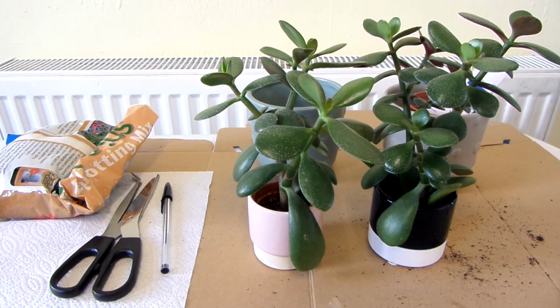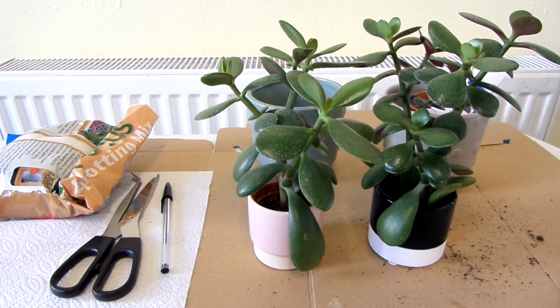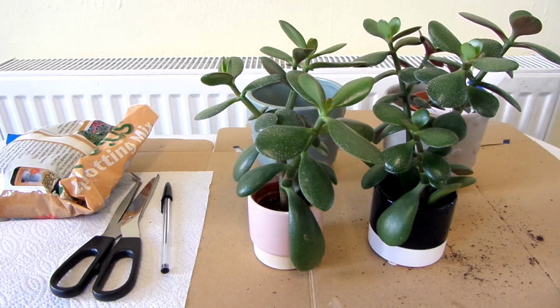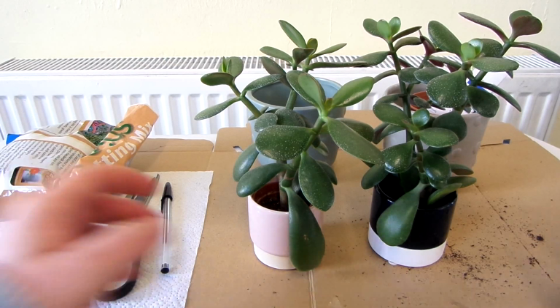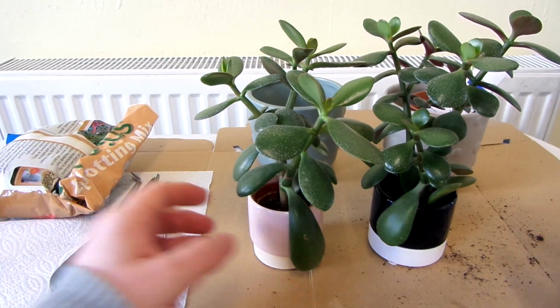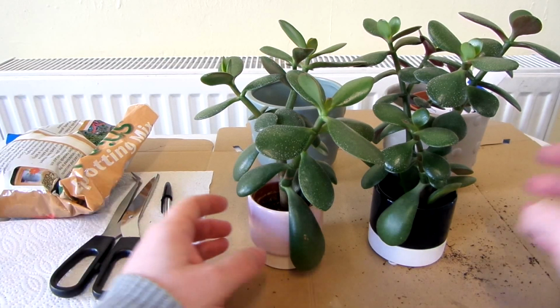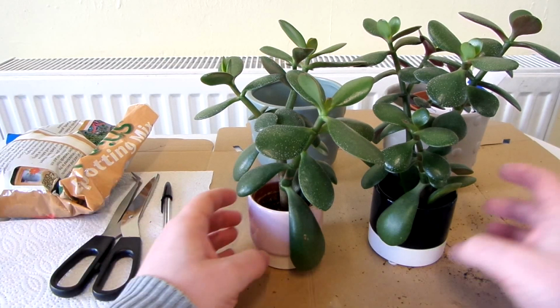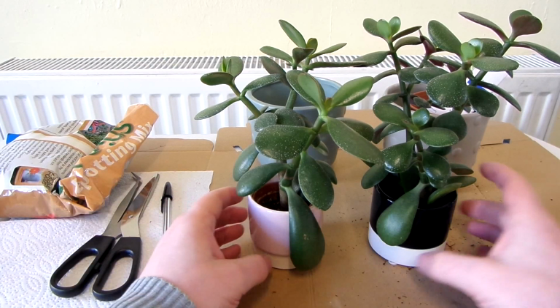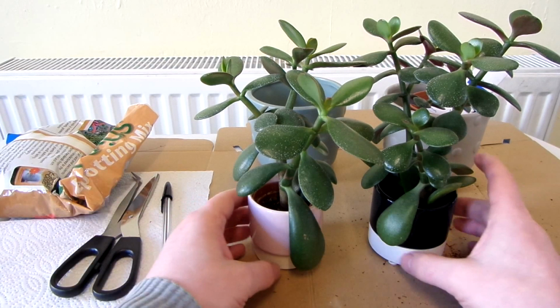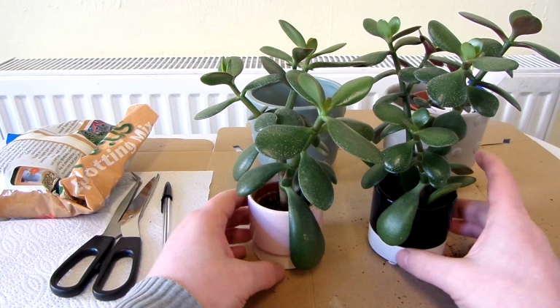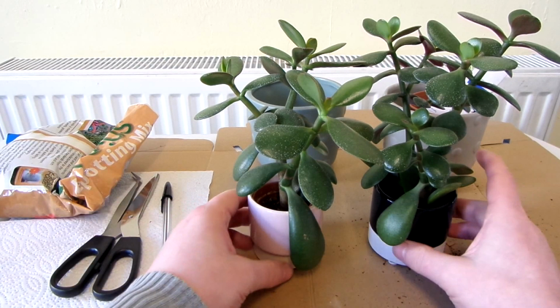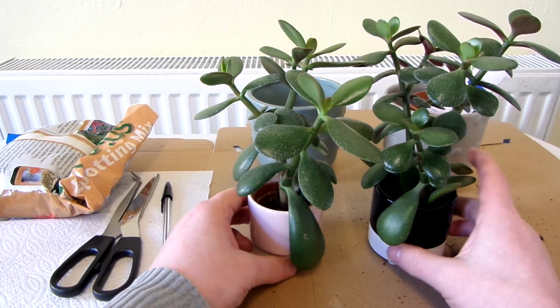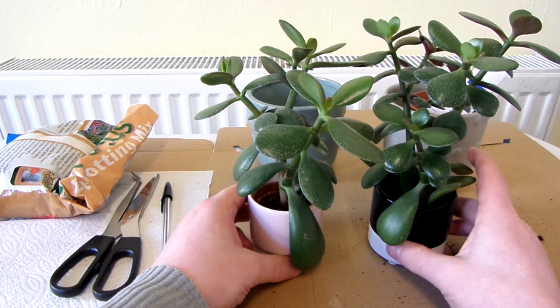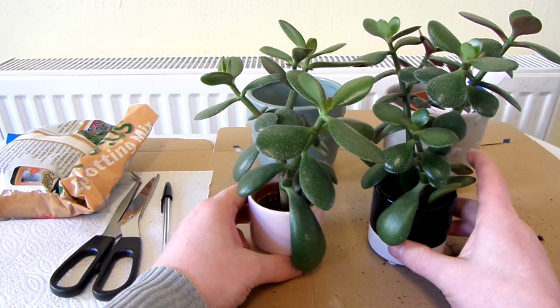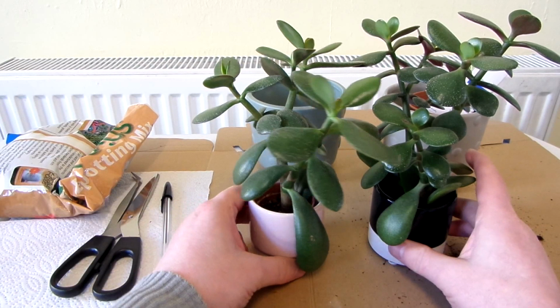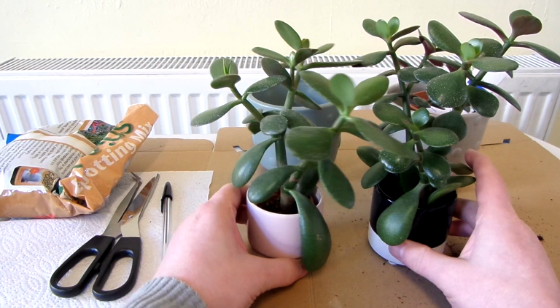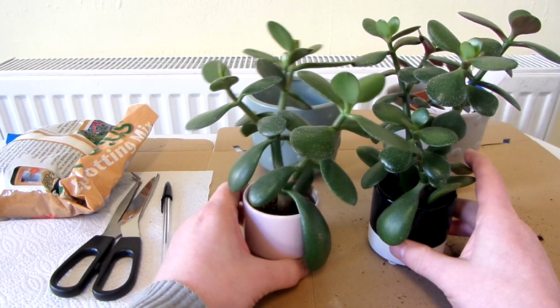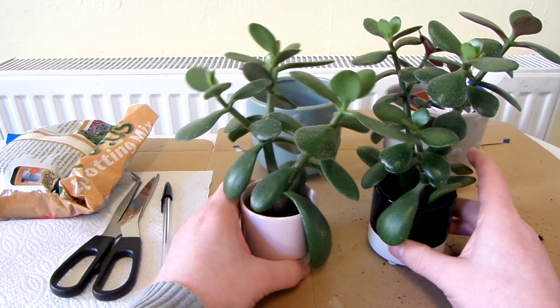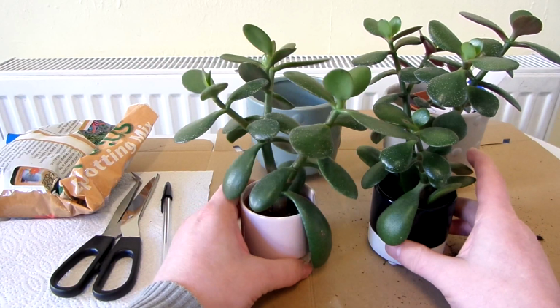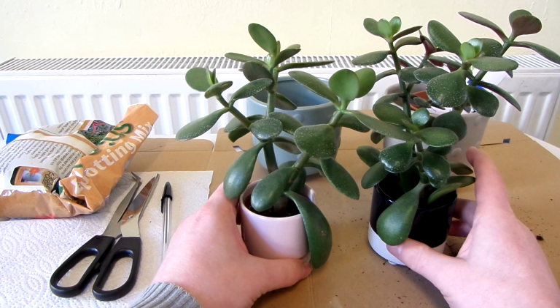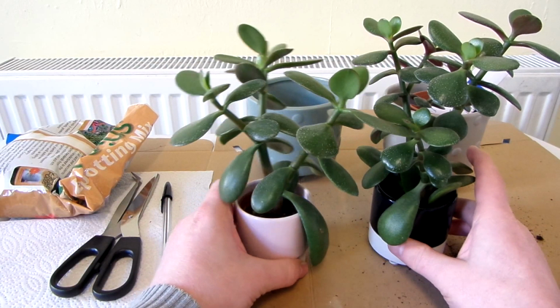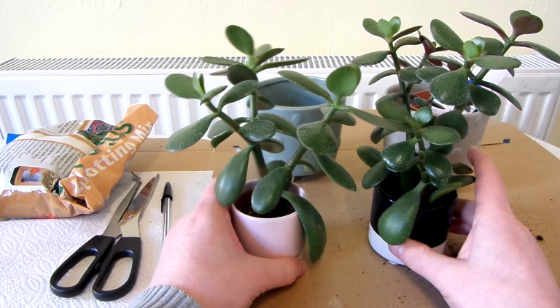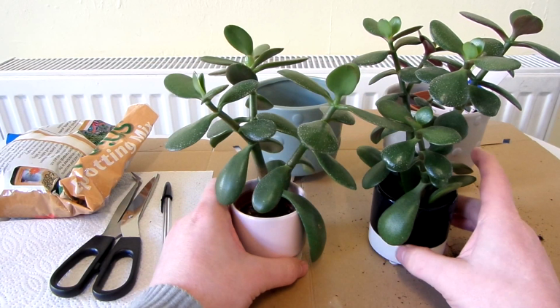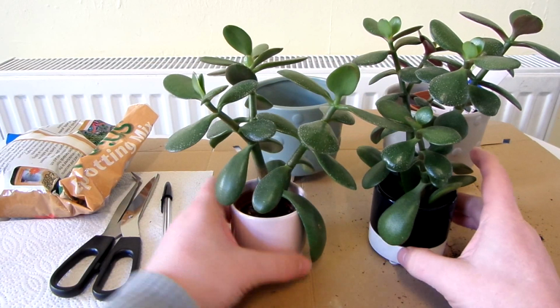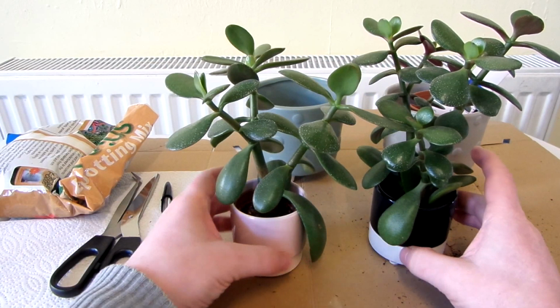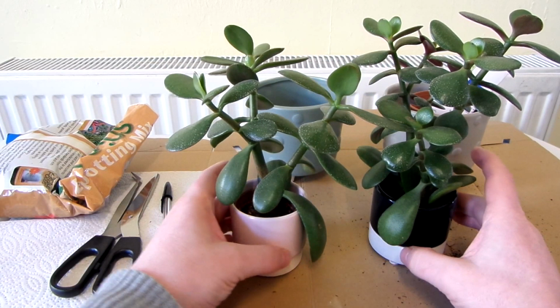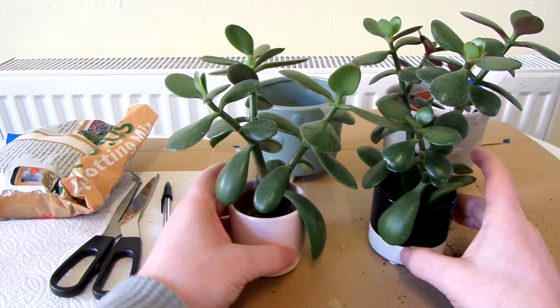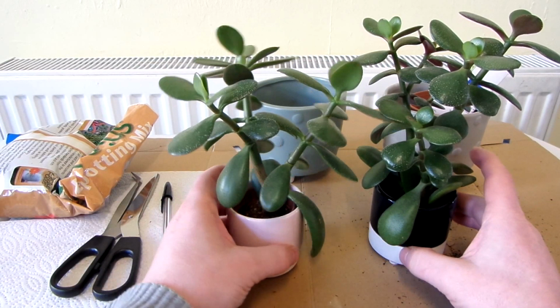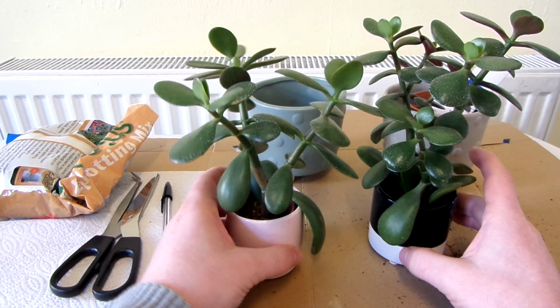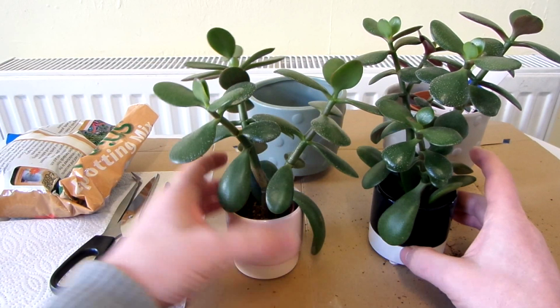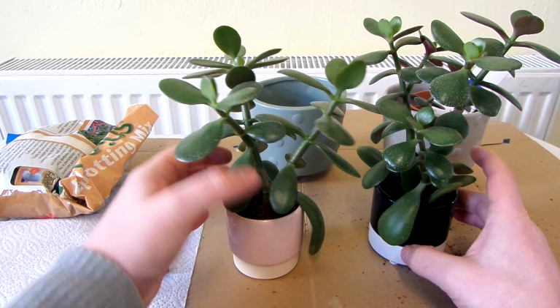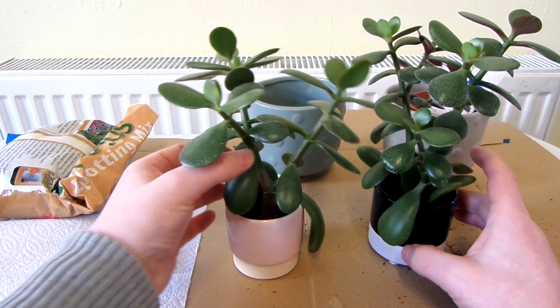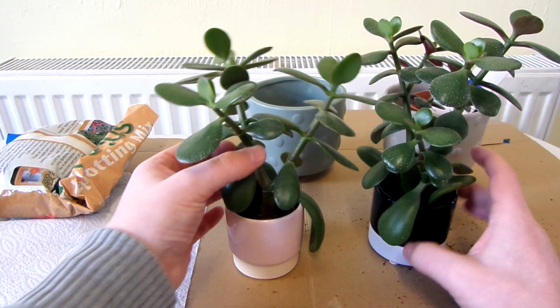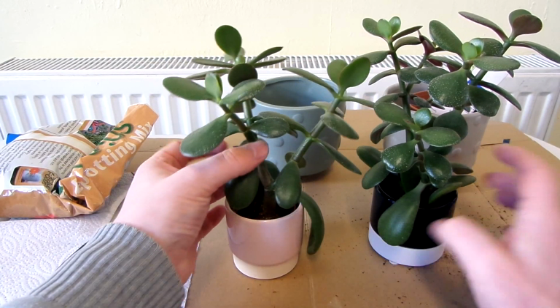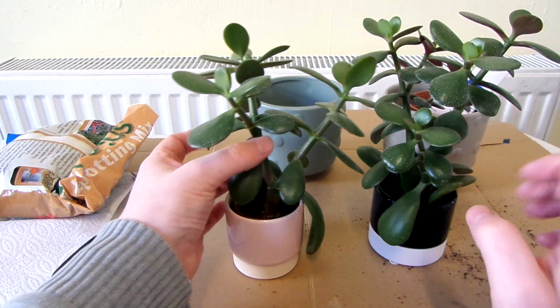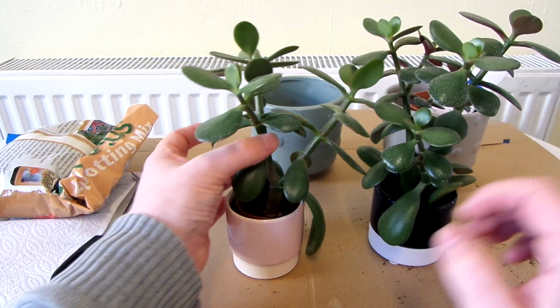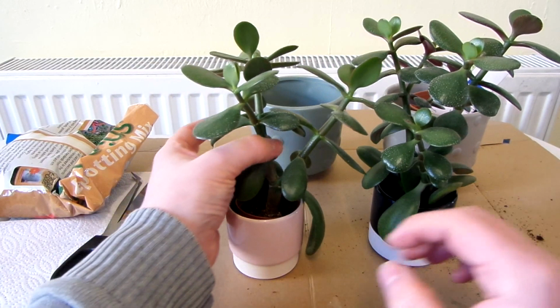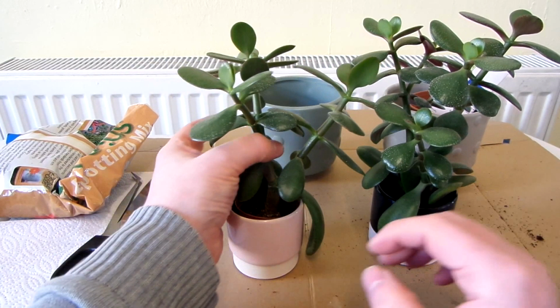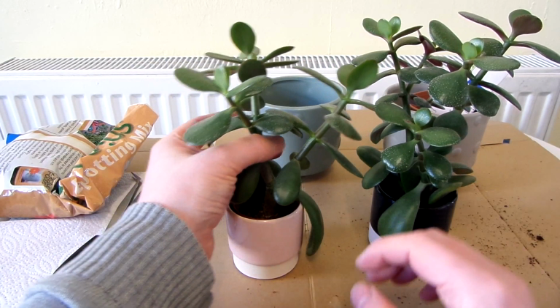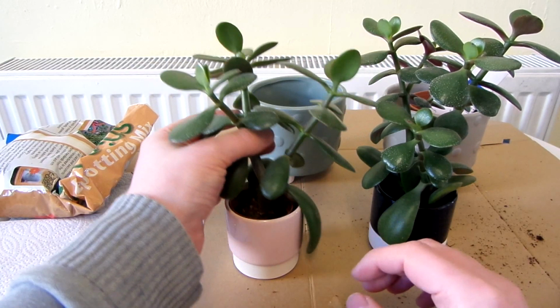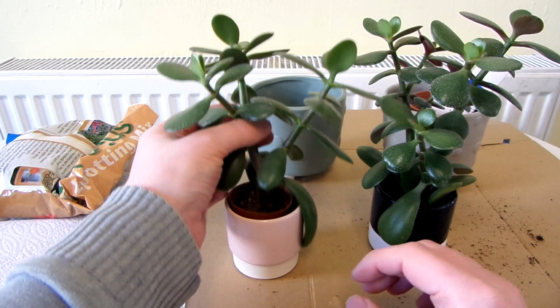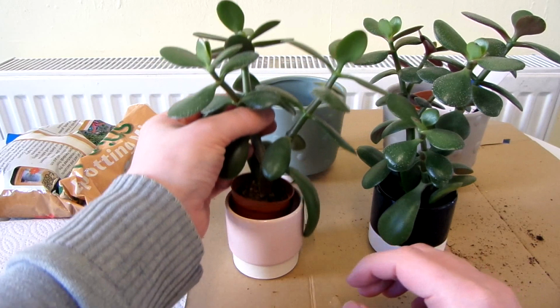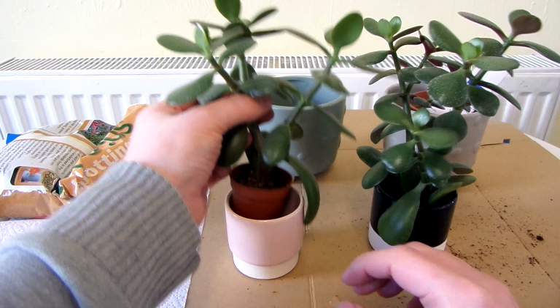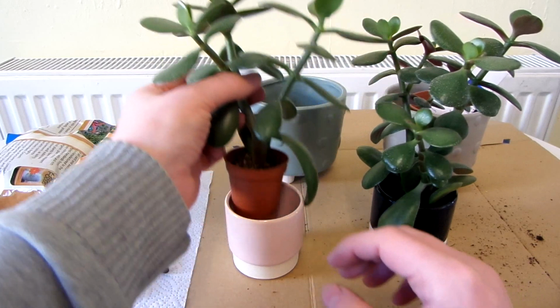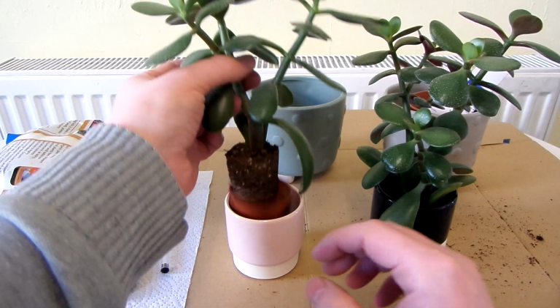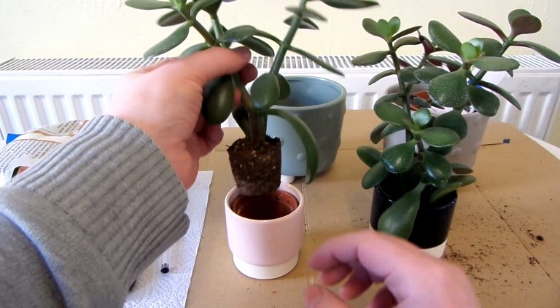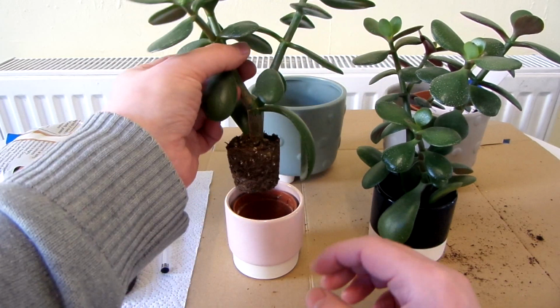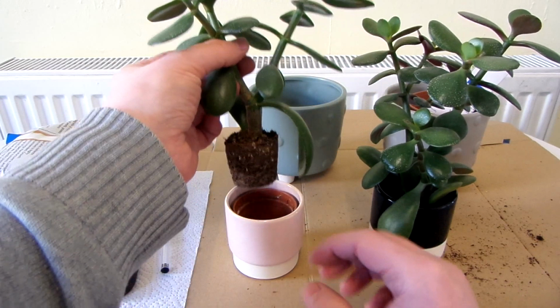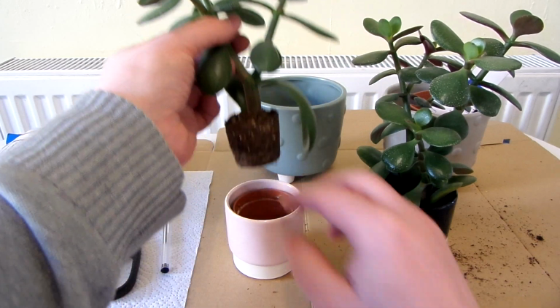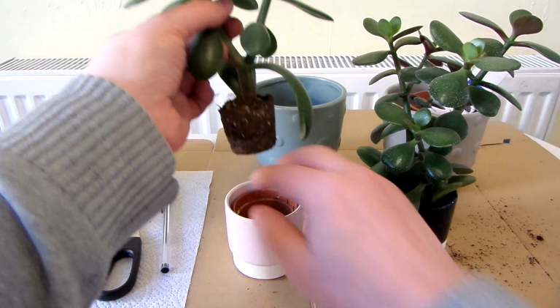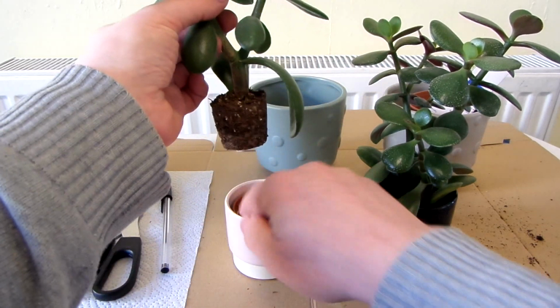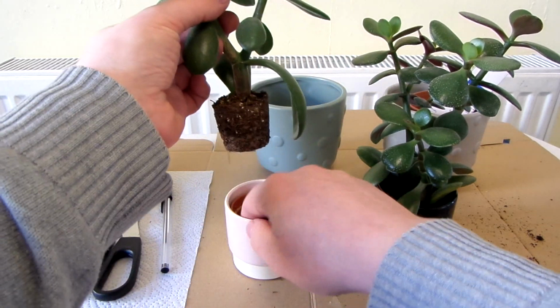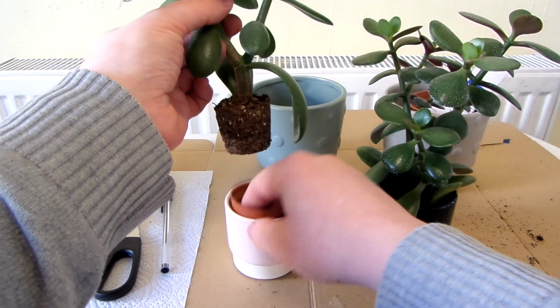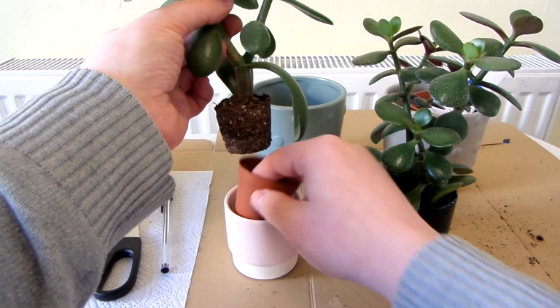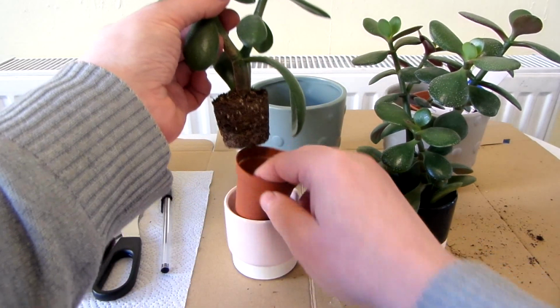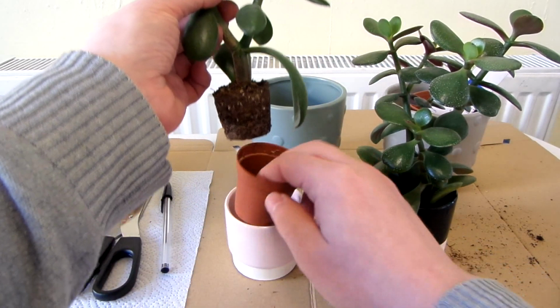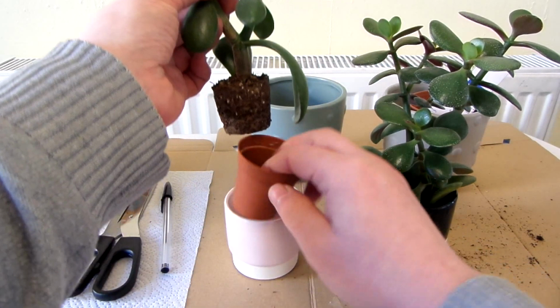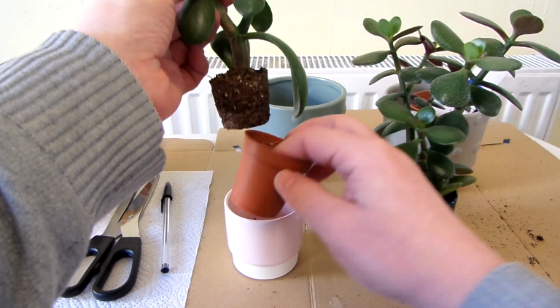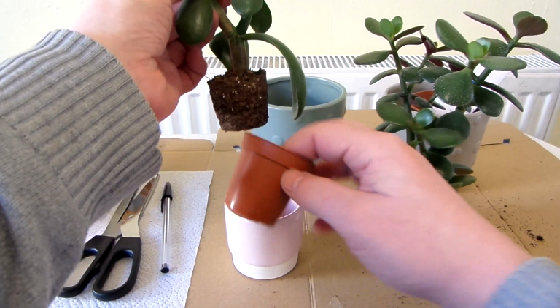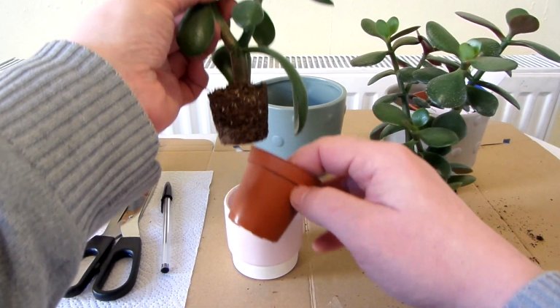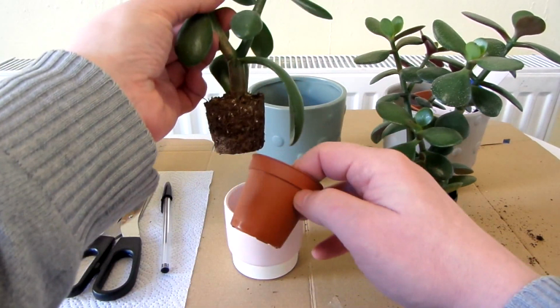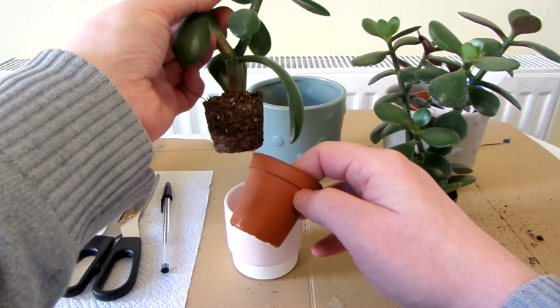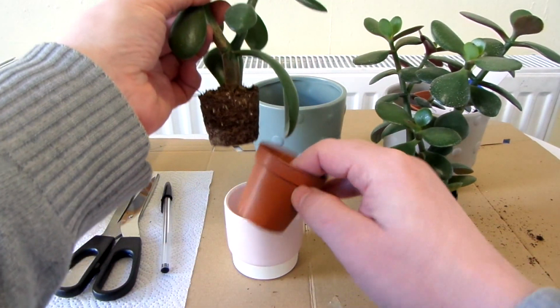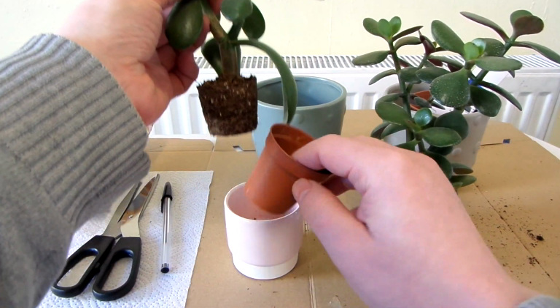I'm going to repot both of my jade plants because they've got way too big for the pots that they're in, as you can see.